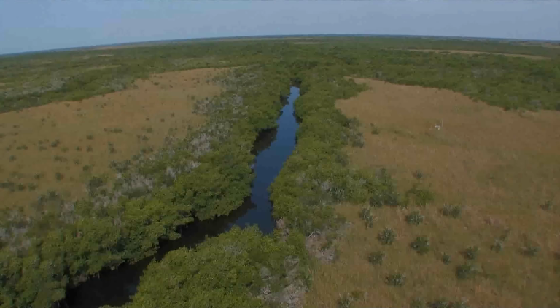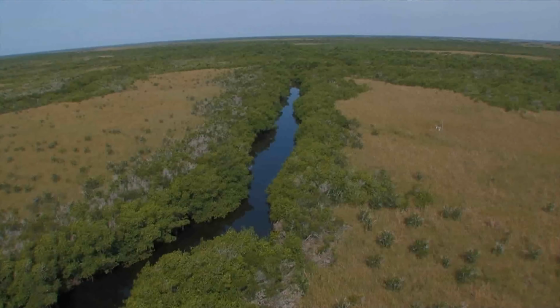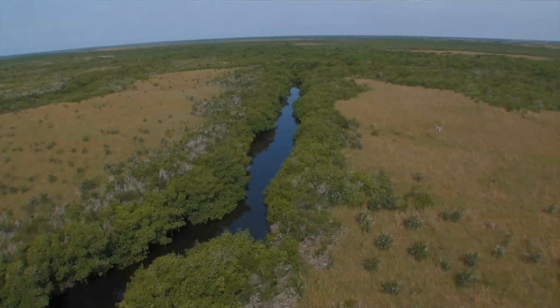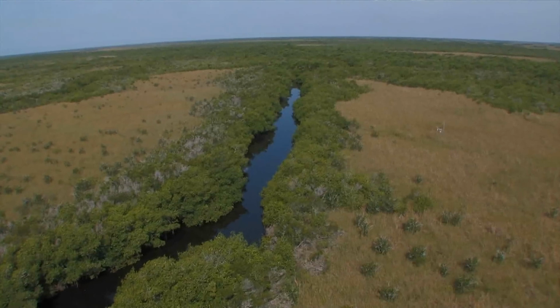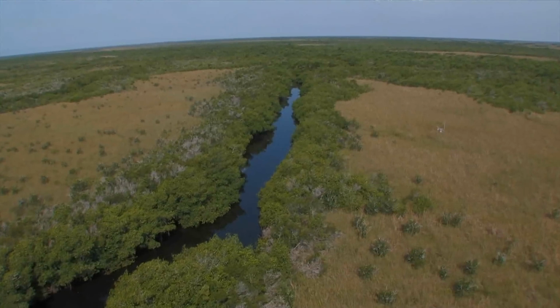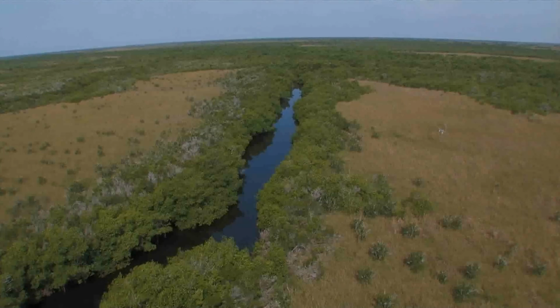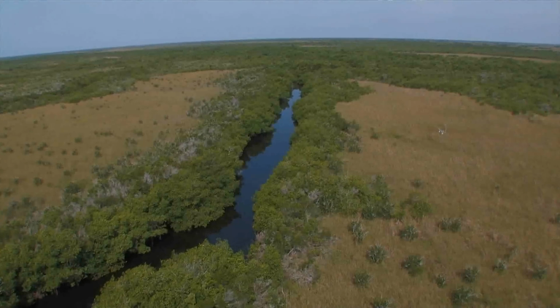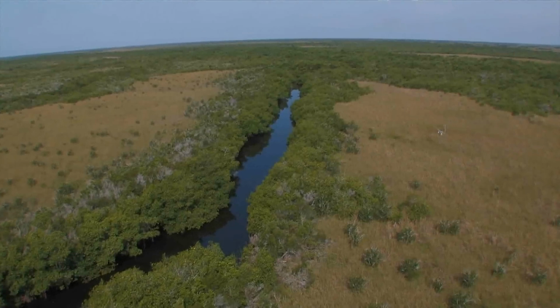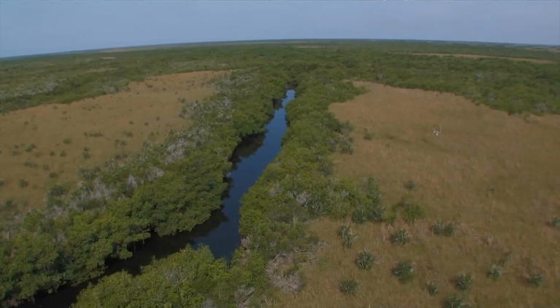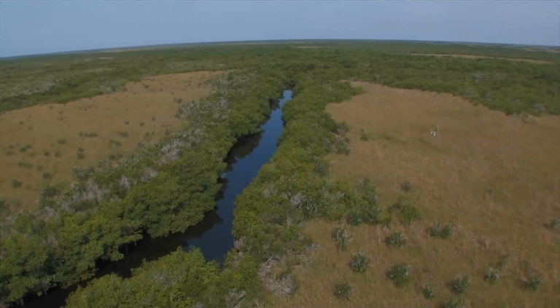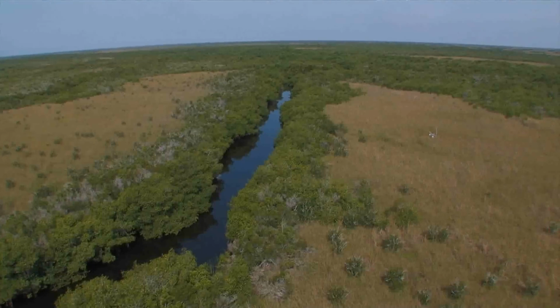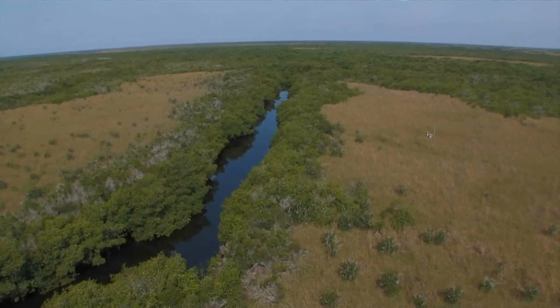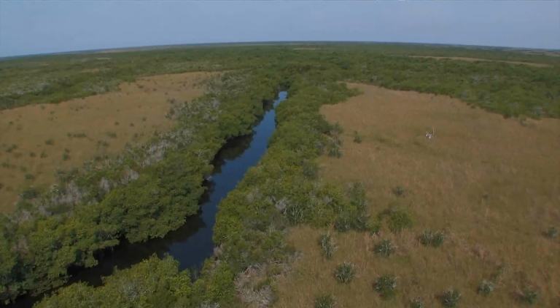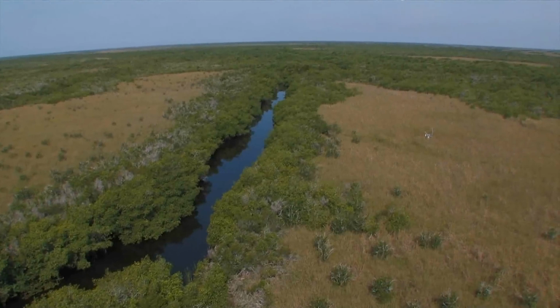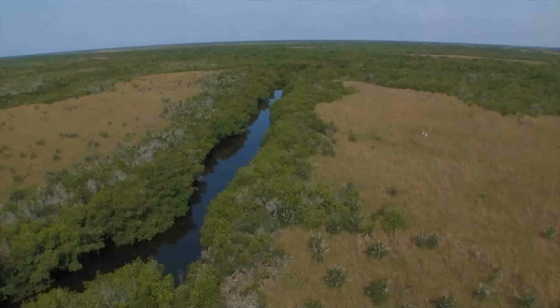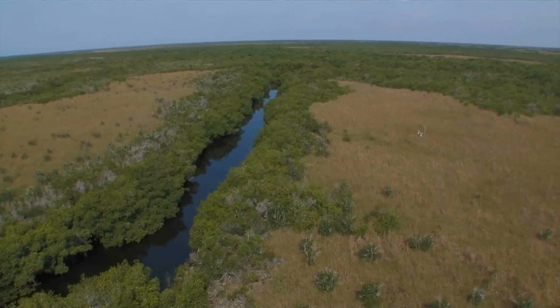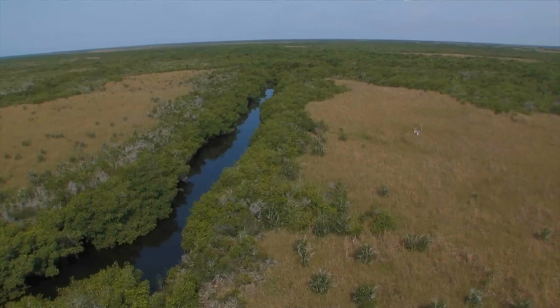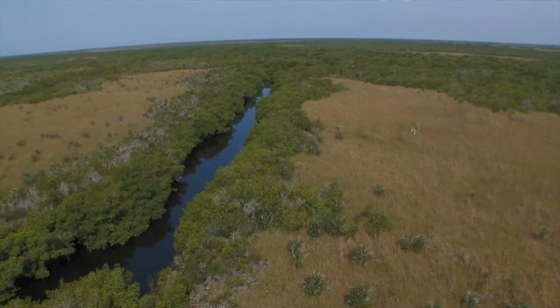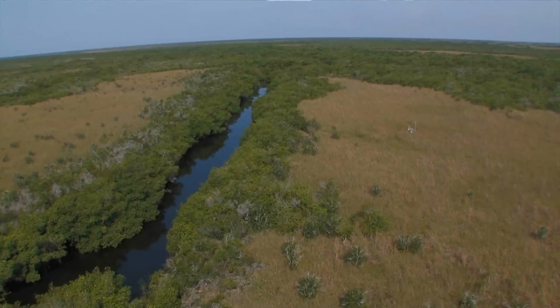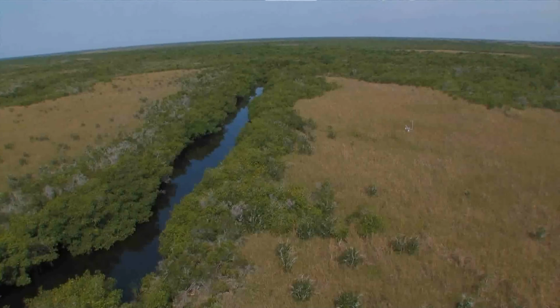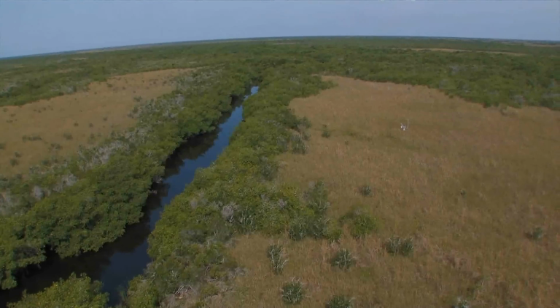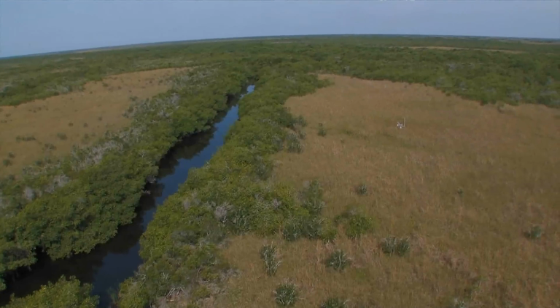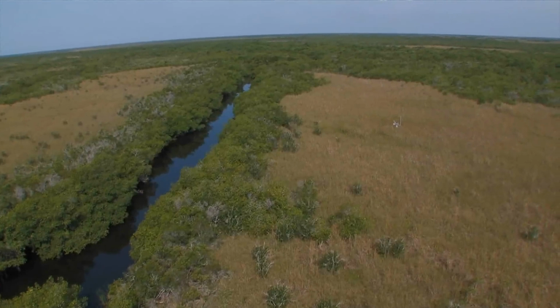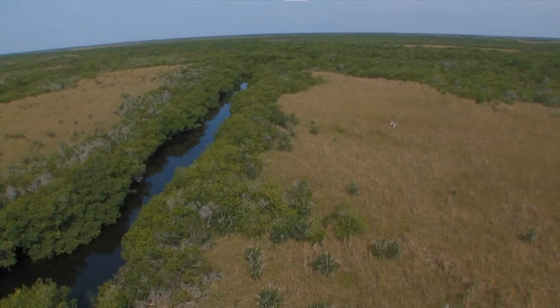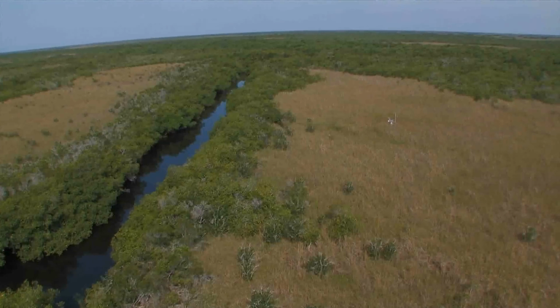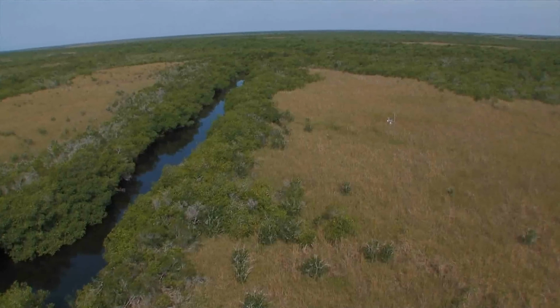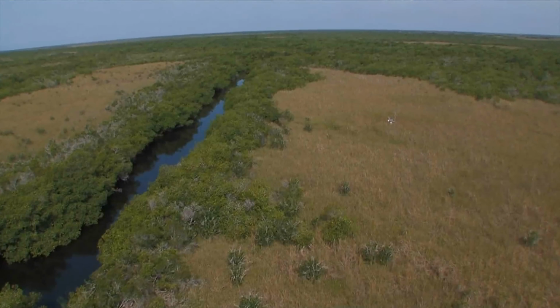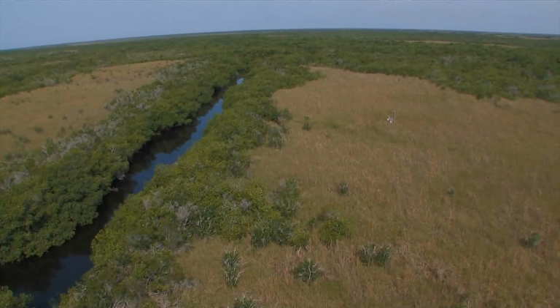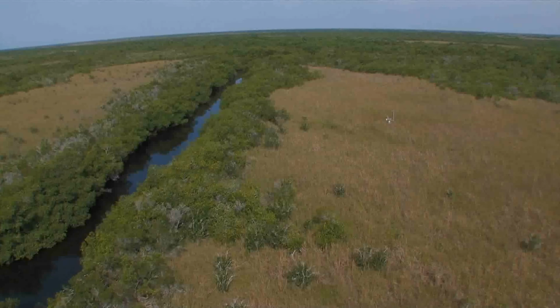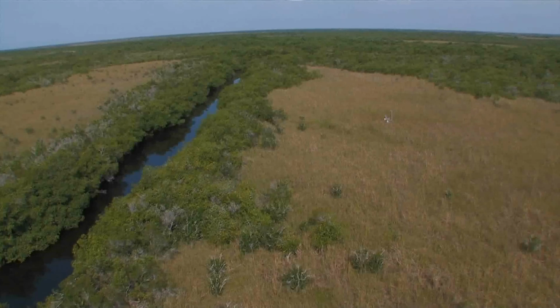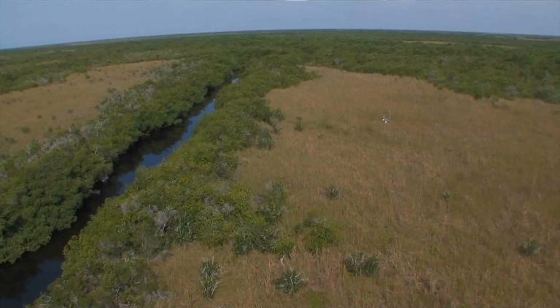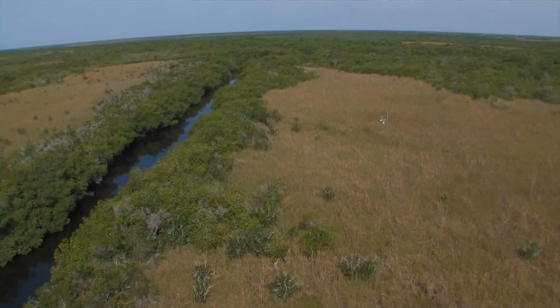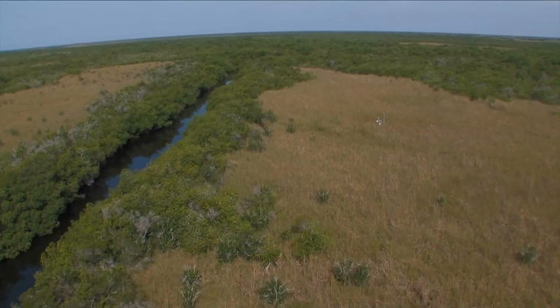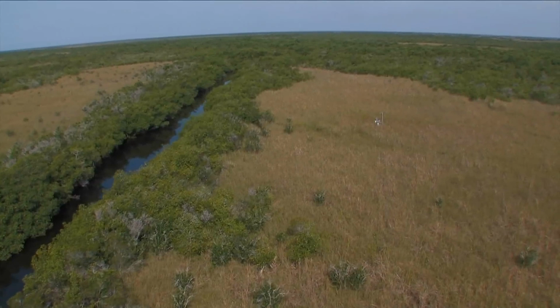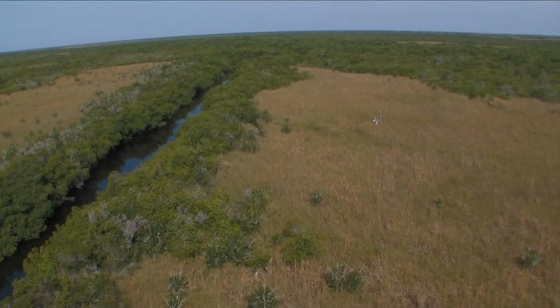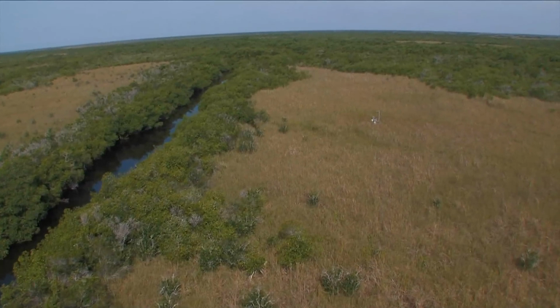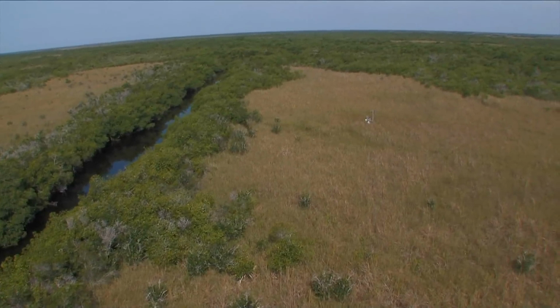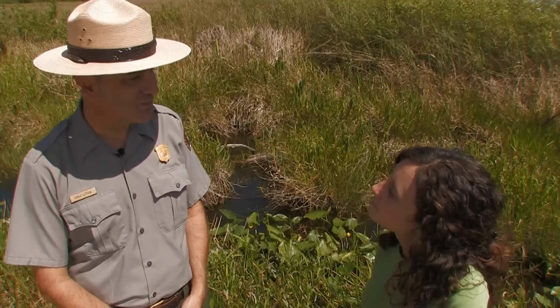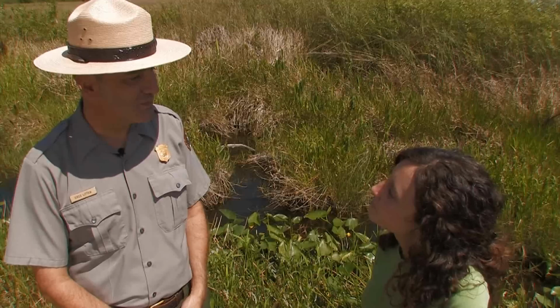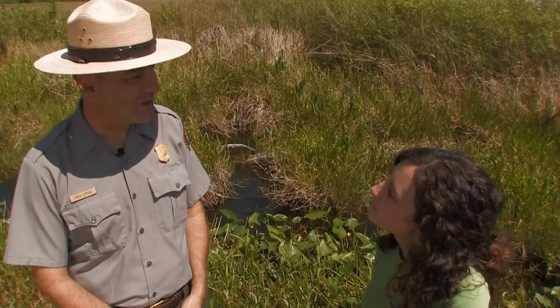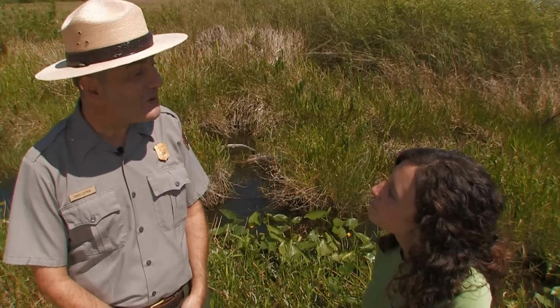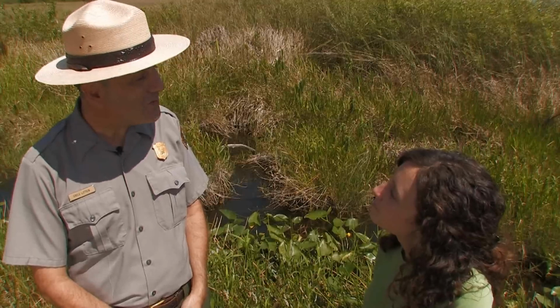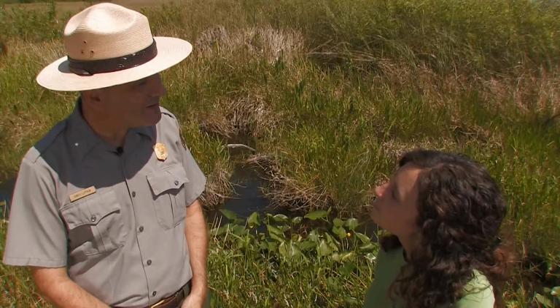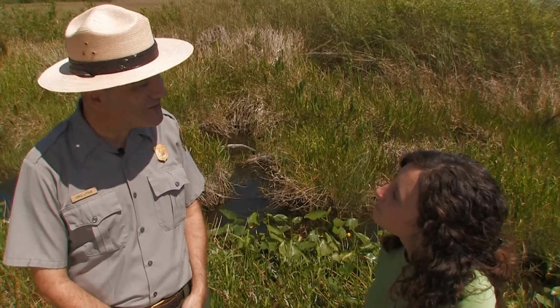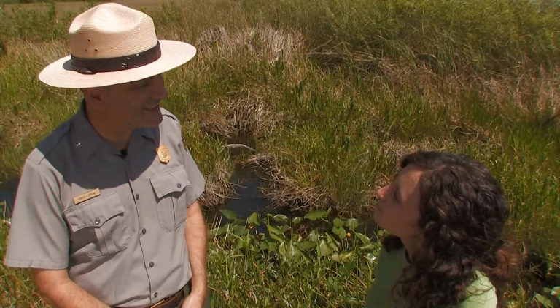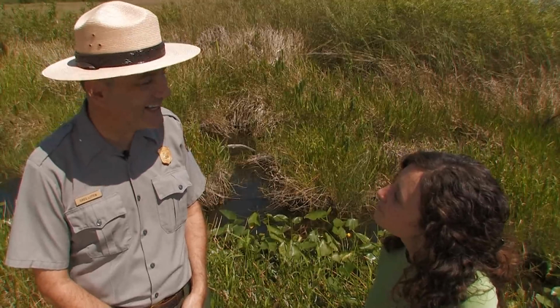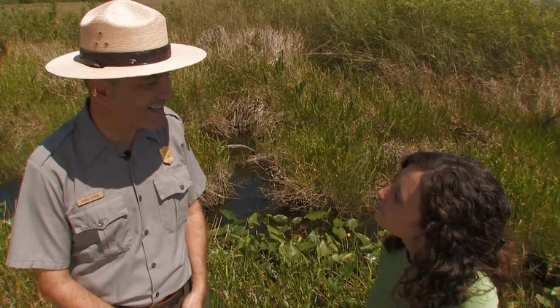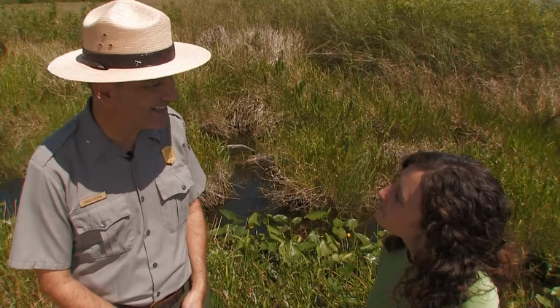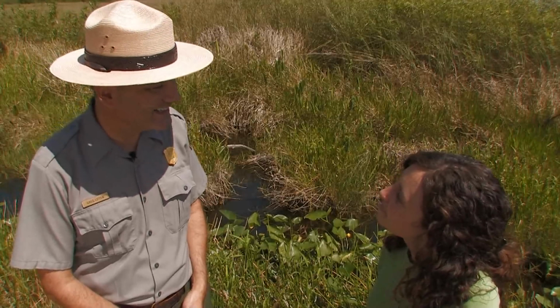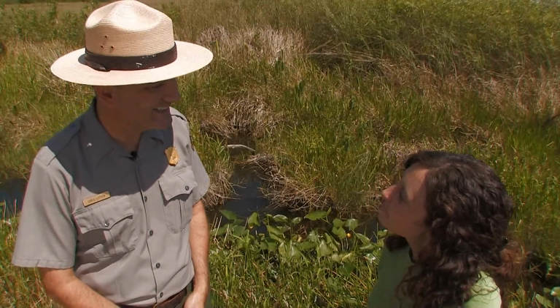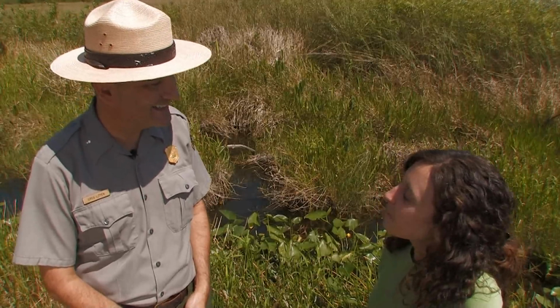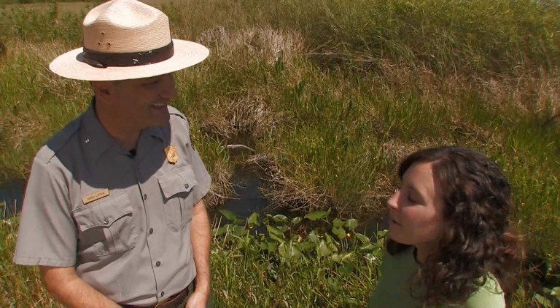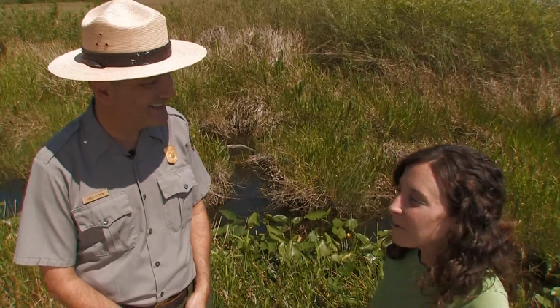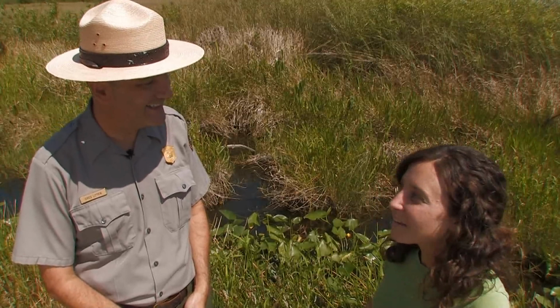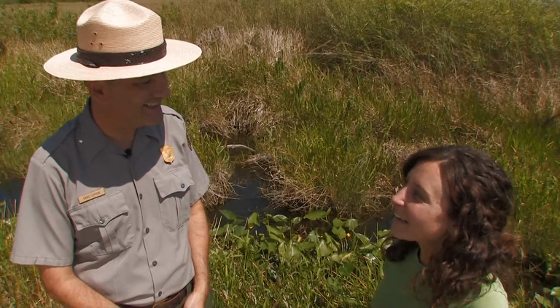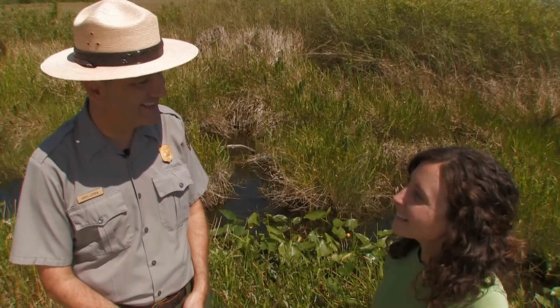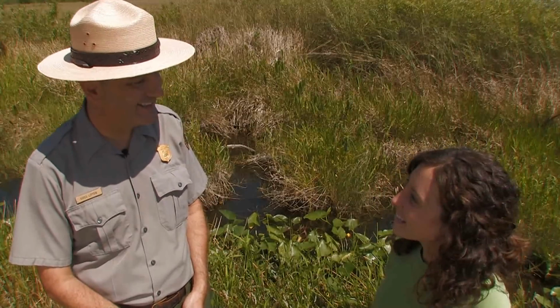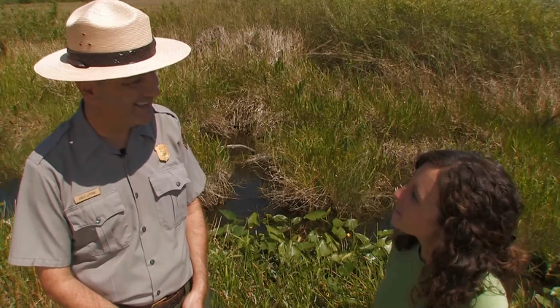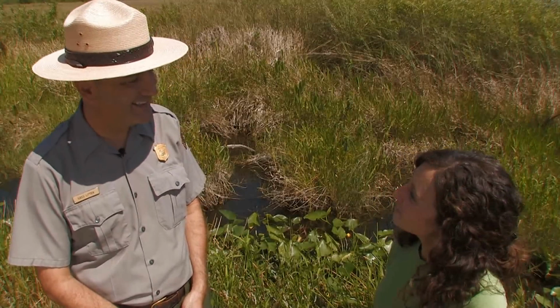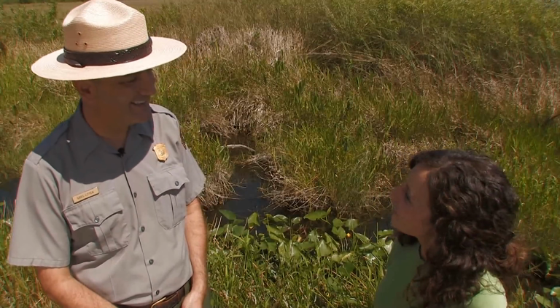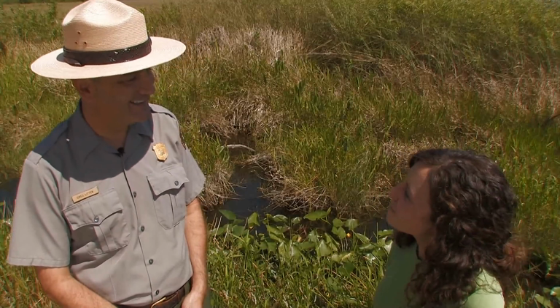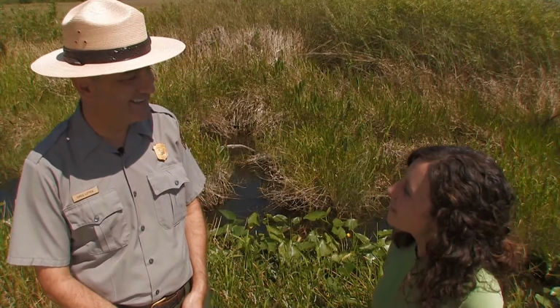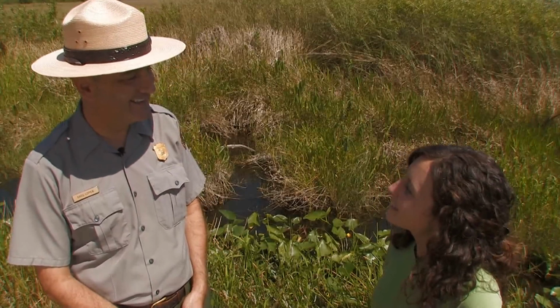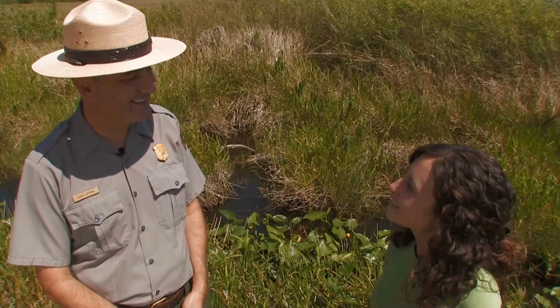I think the mangrove habitat is your next destination. Well, good luck. Okay, thank you very much.